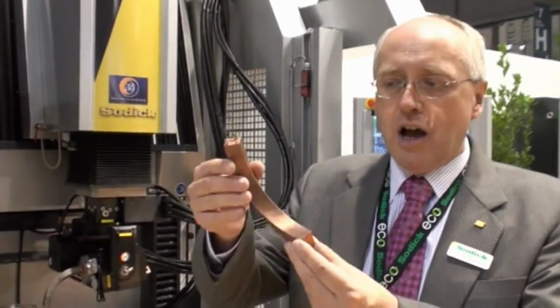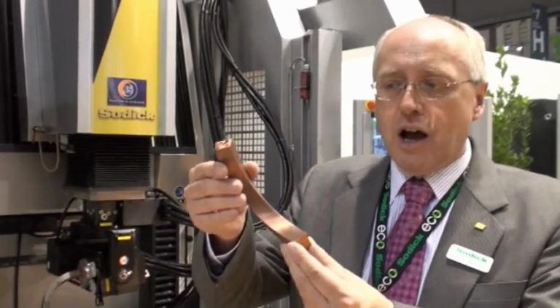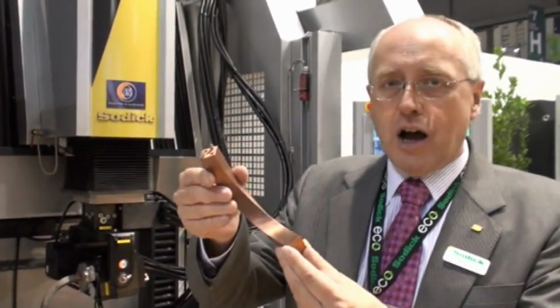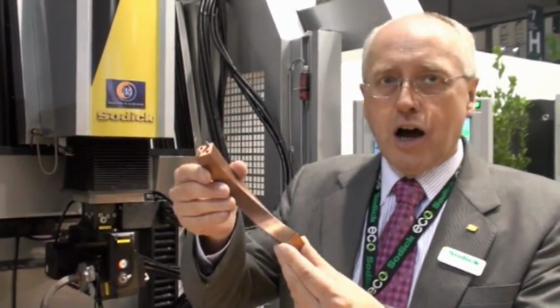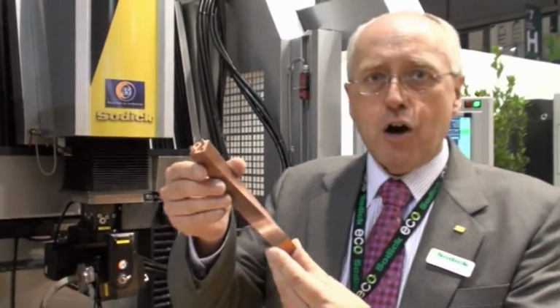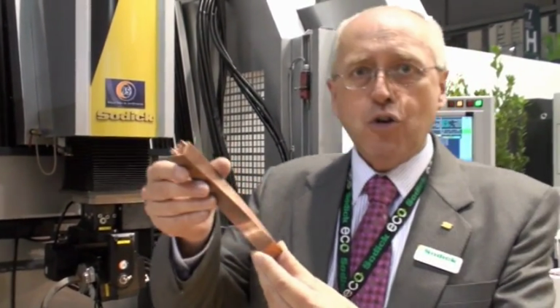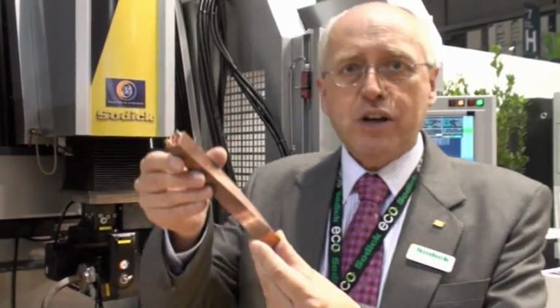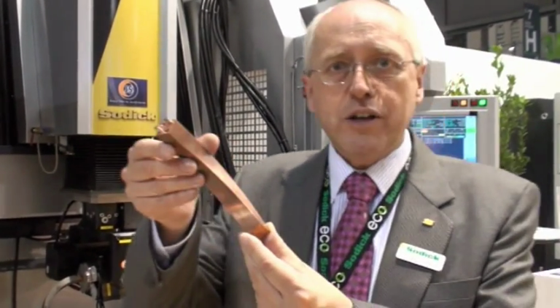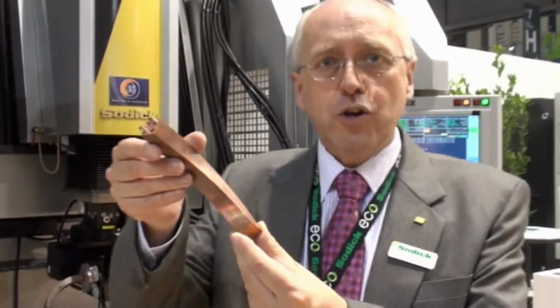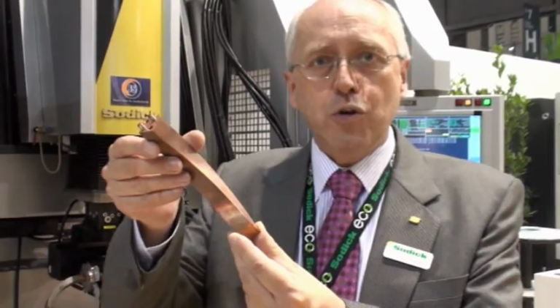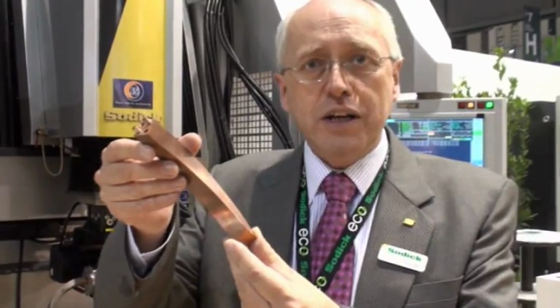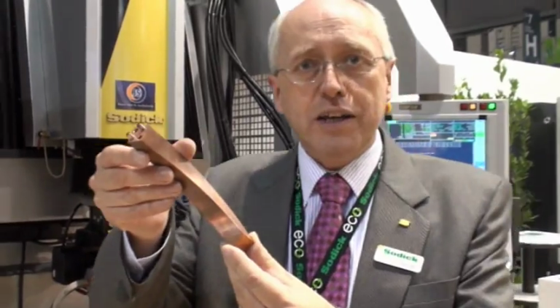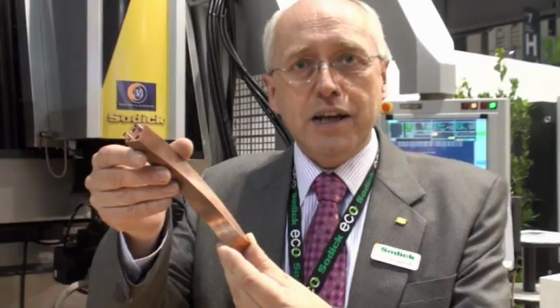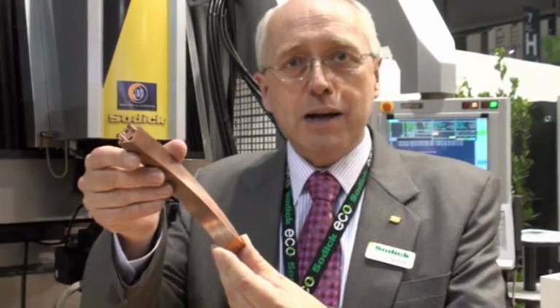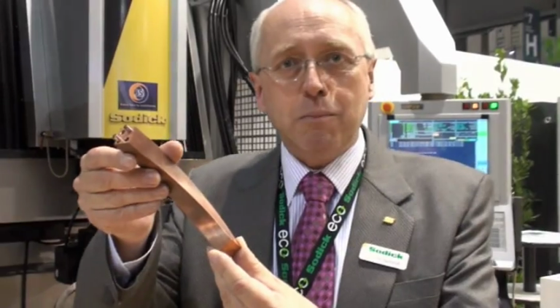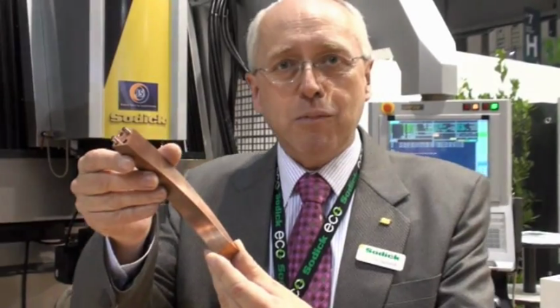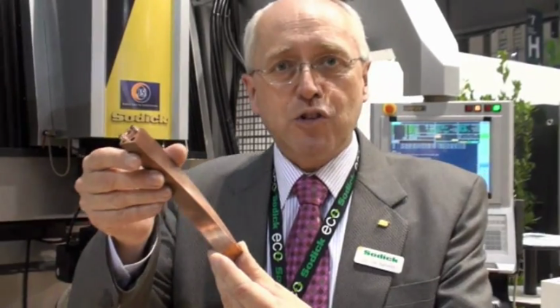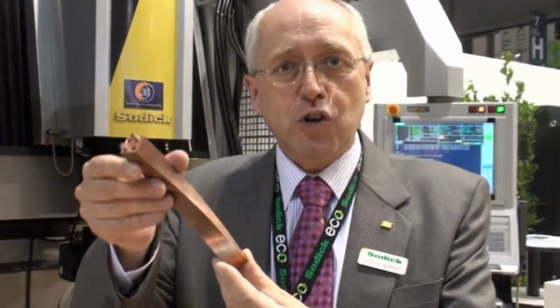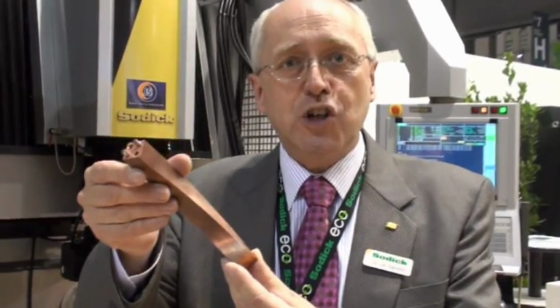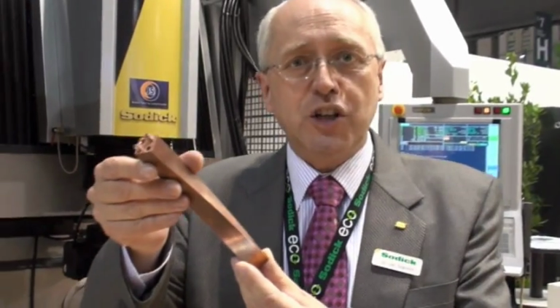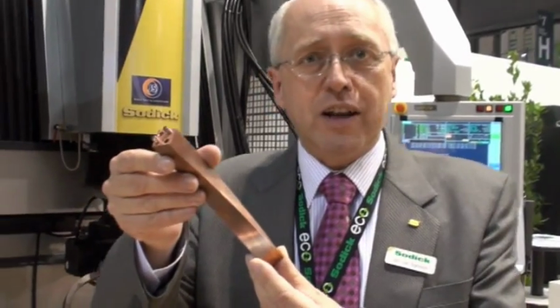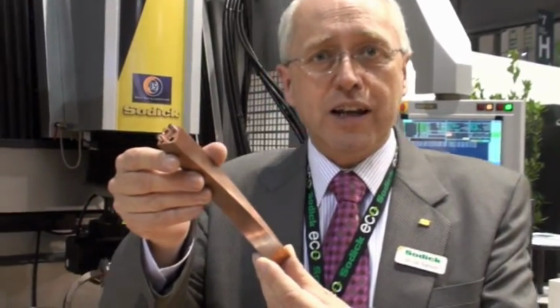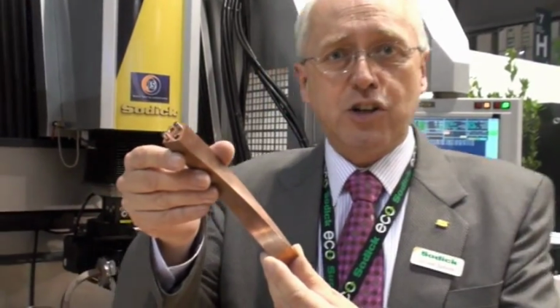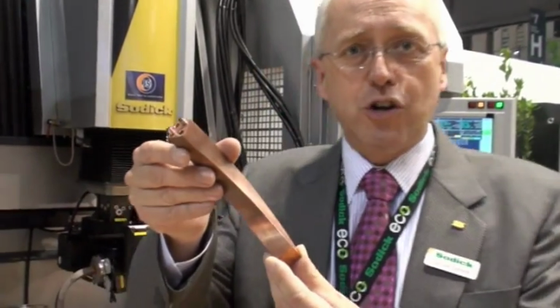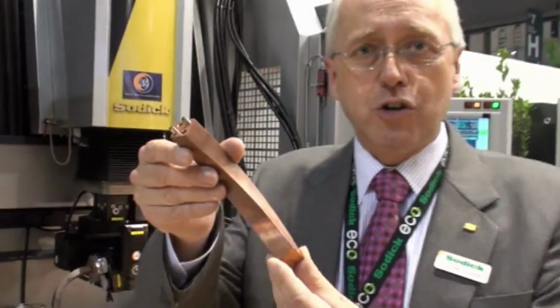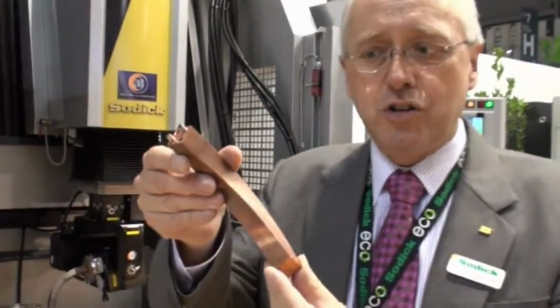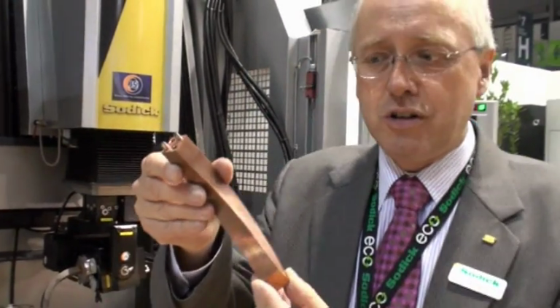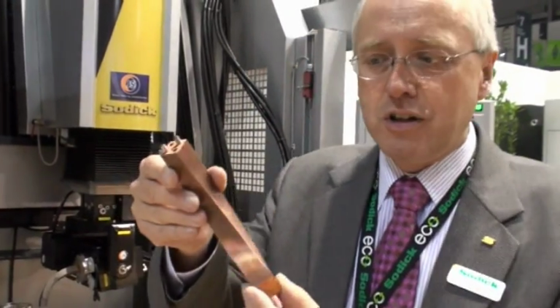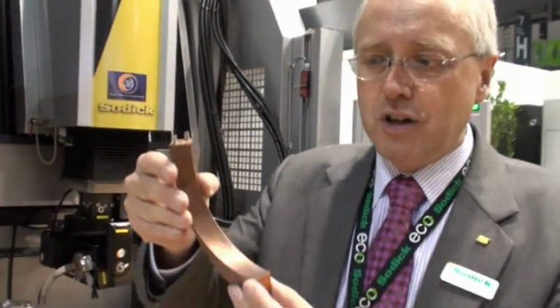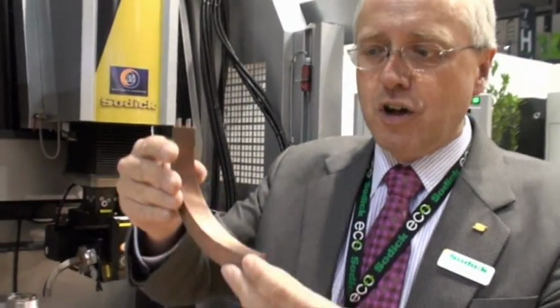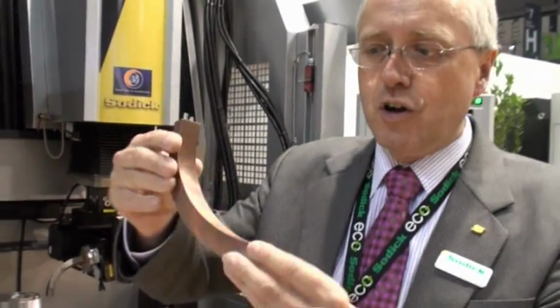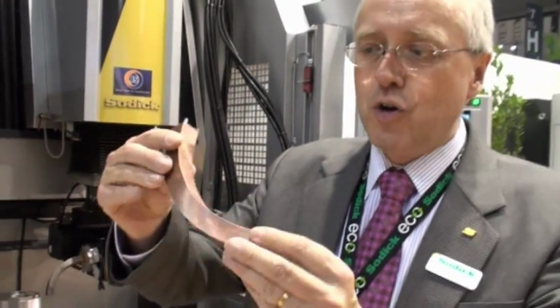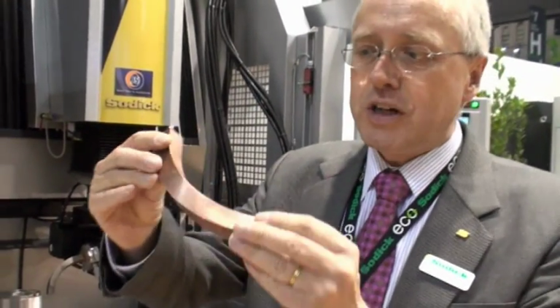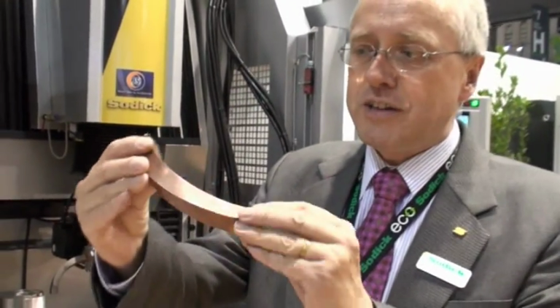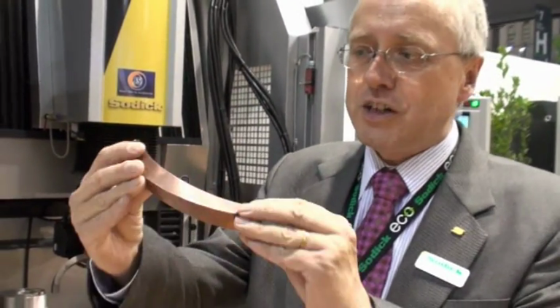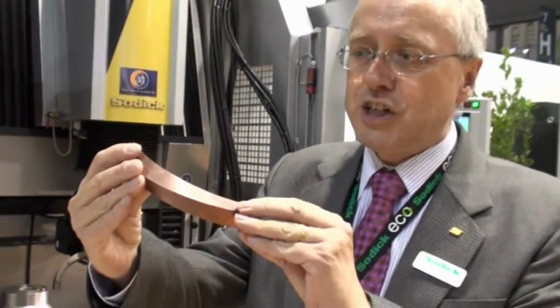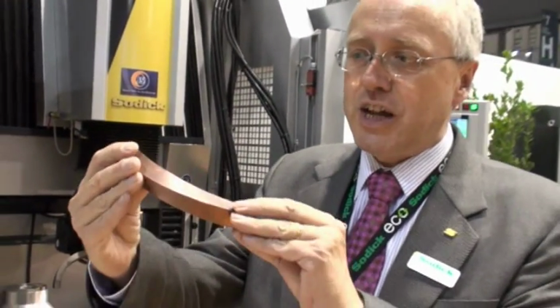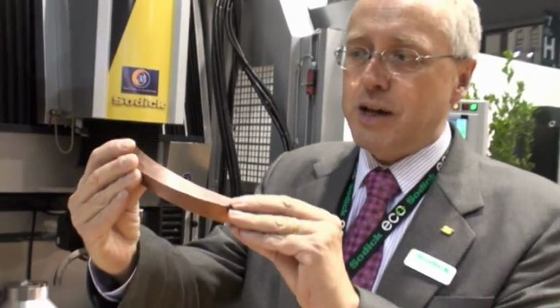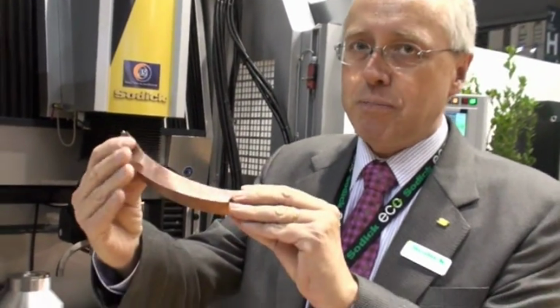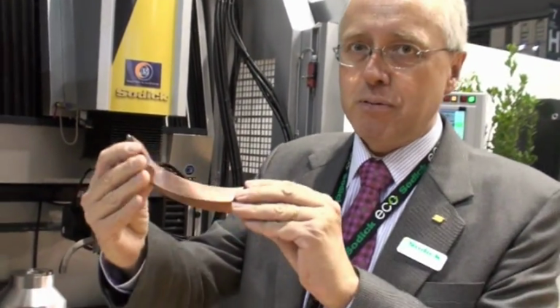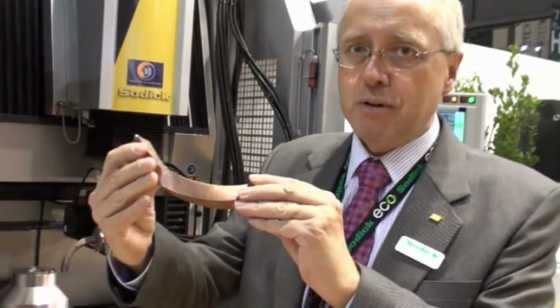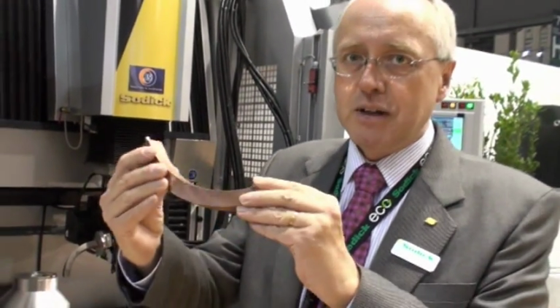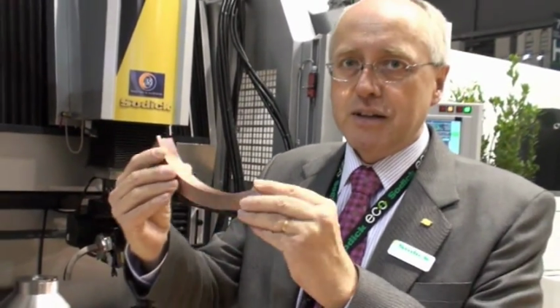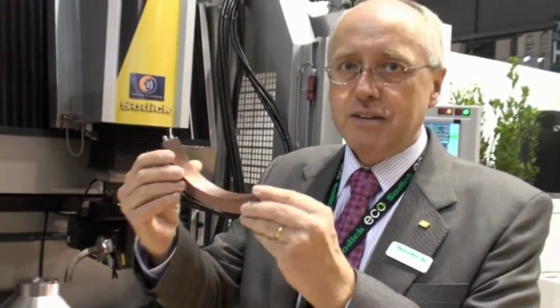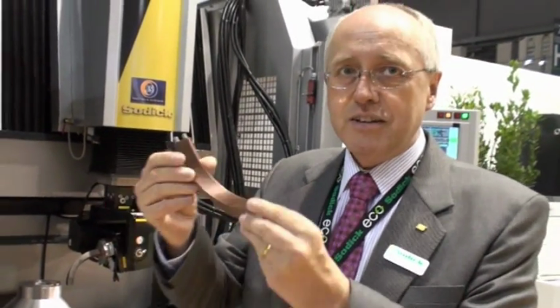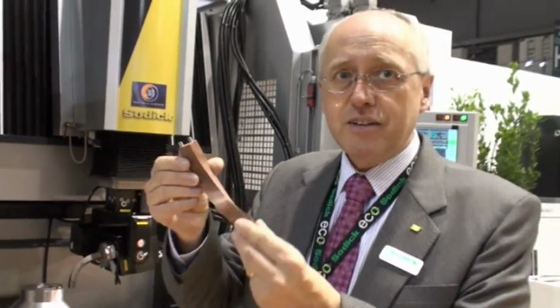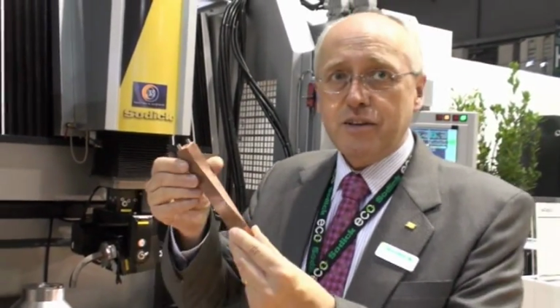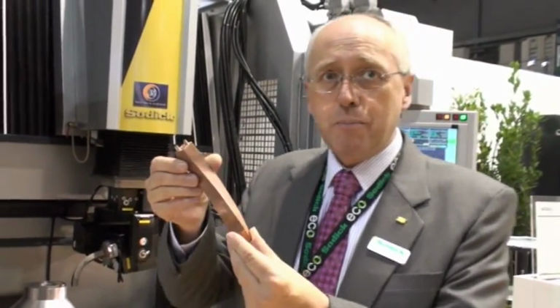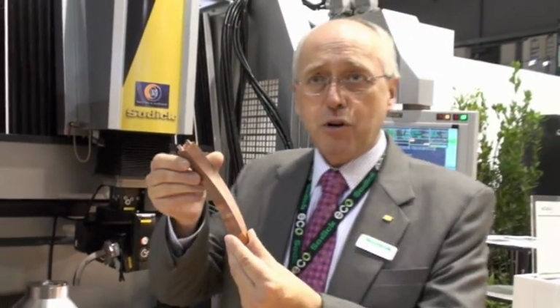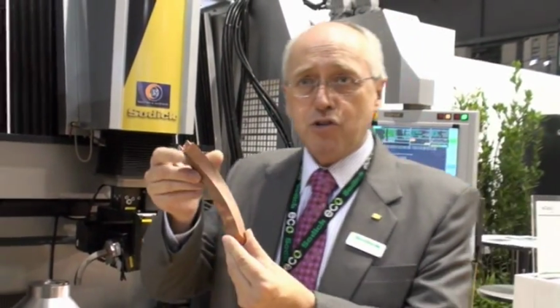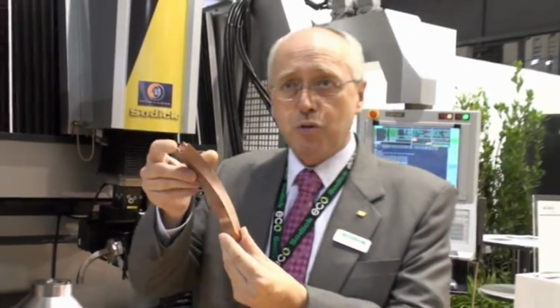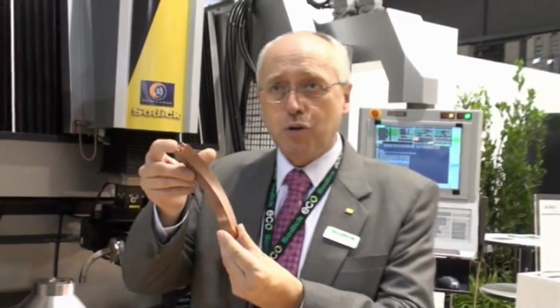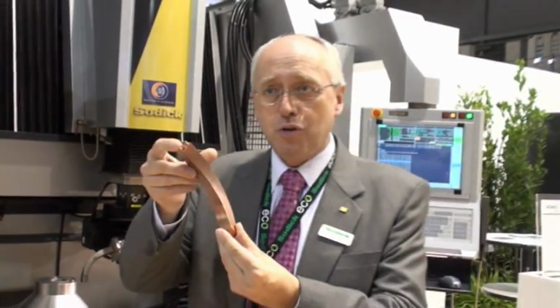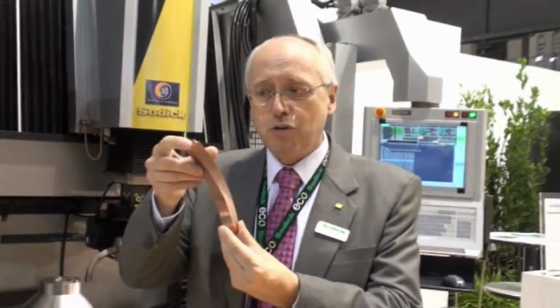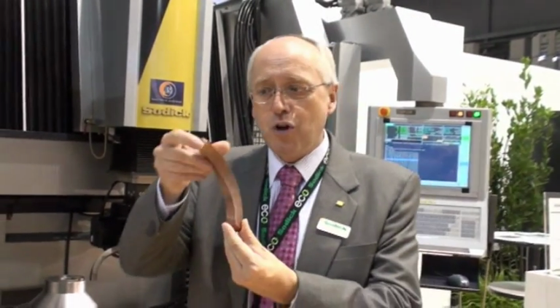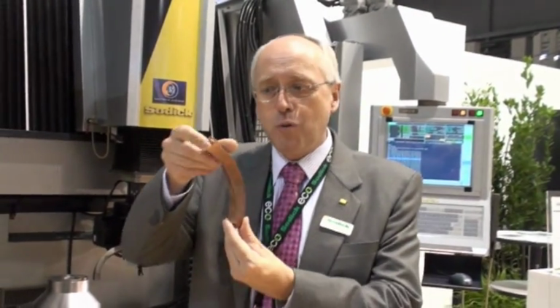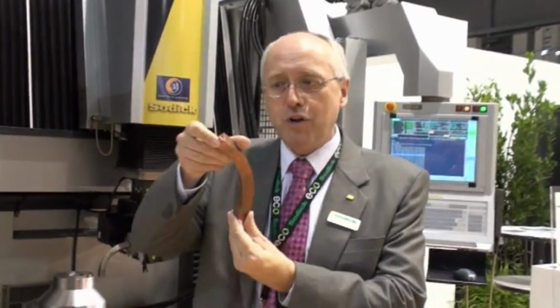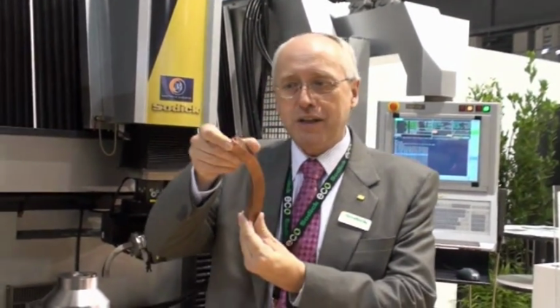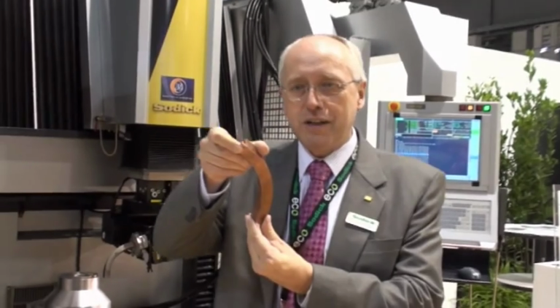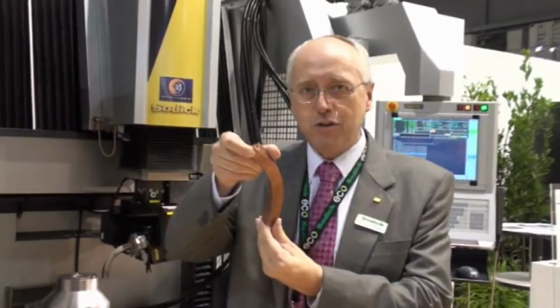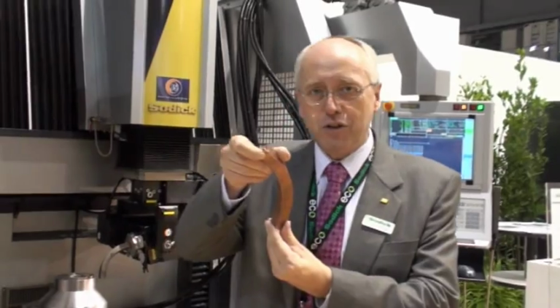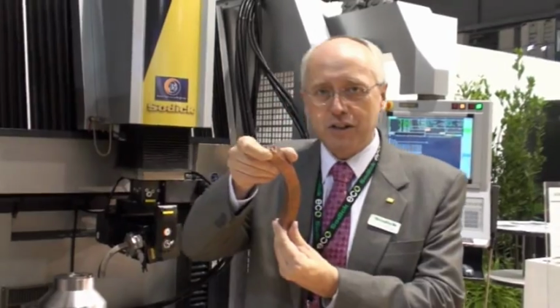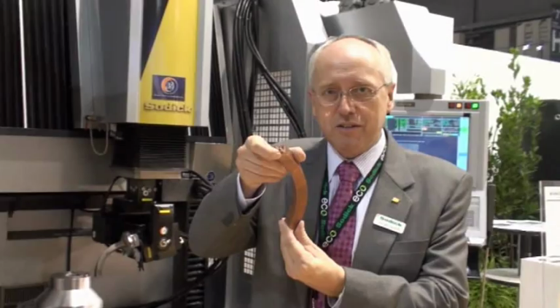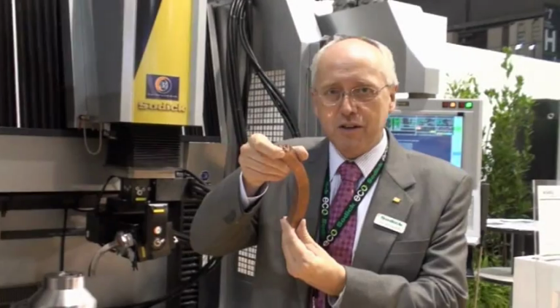How can you EDM such an electrode? Look at this shape. This is impossible. Nobody can do this.